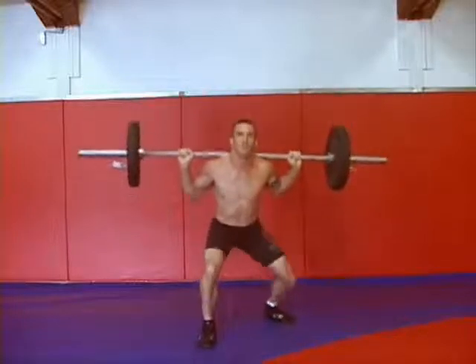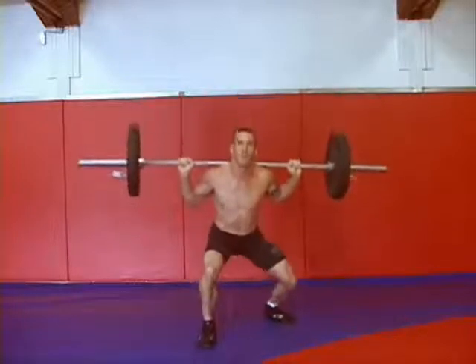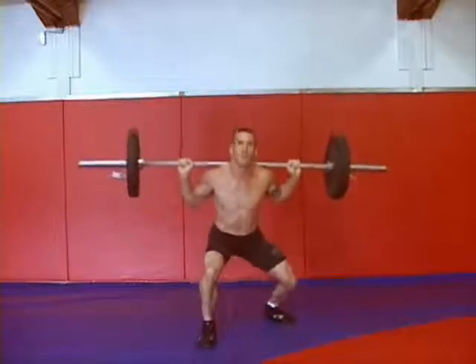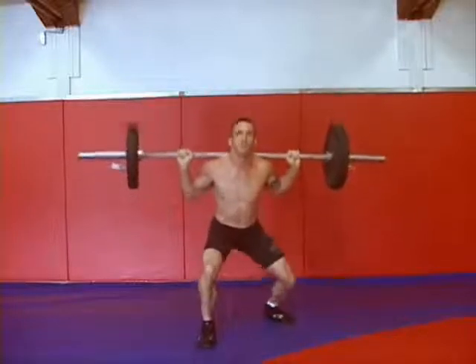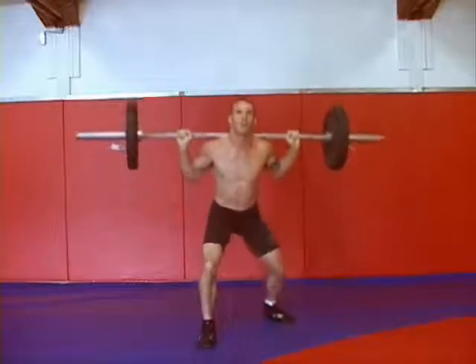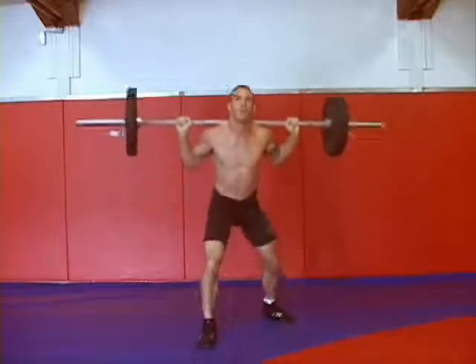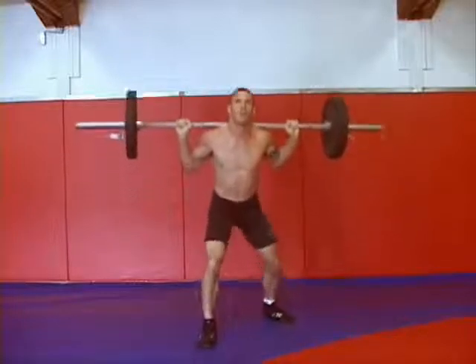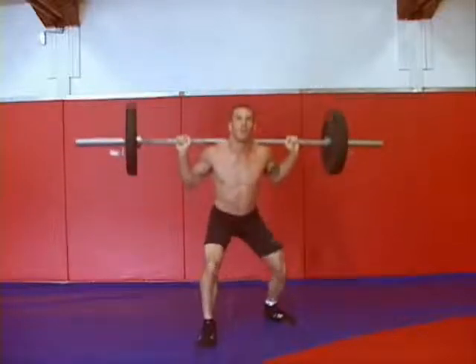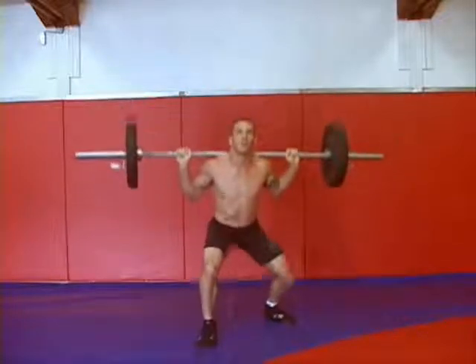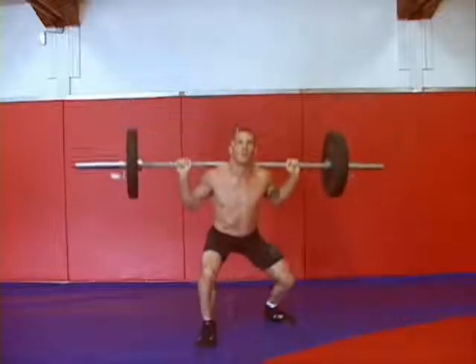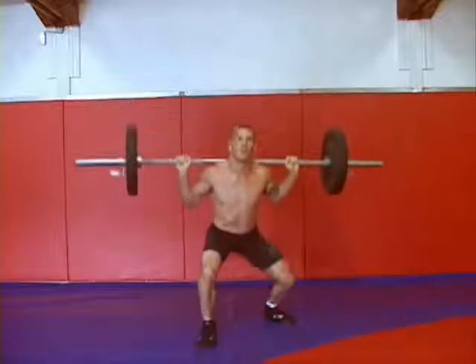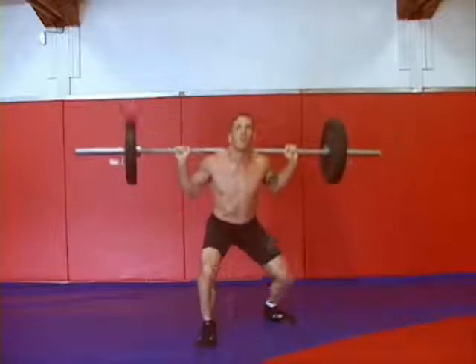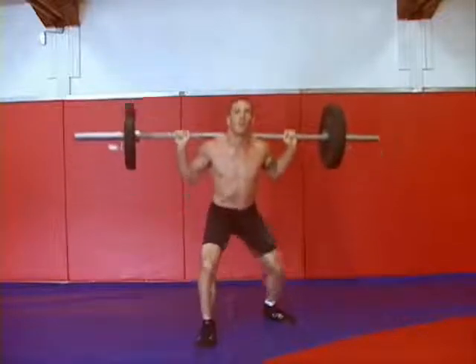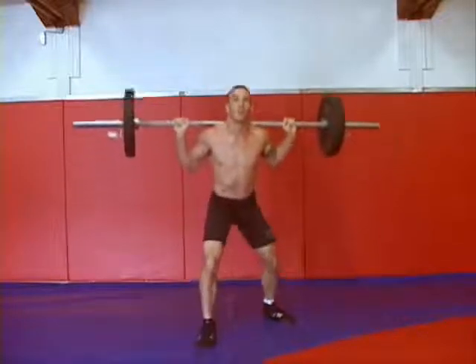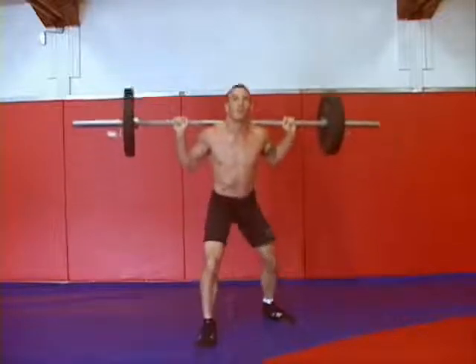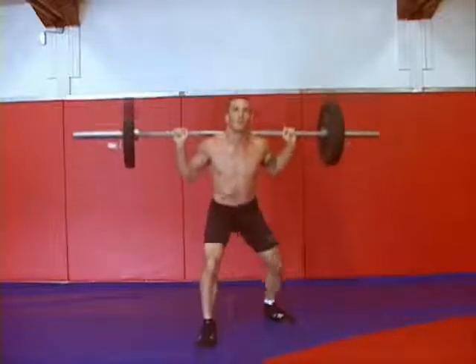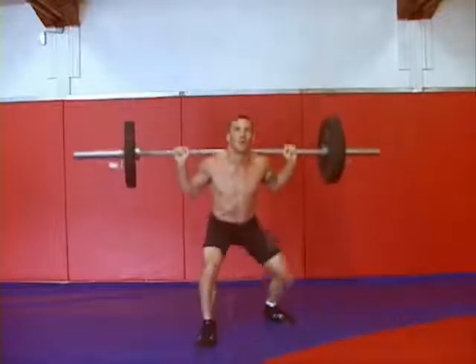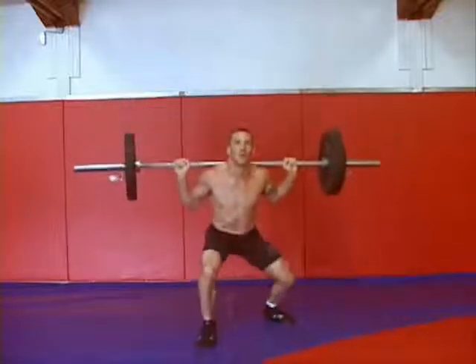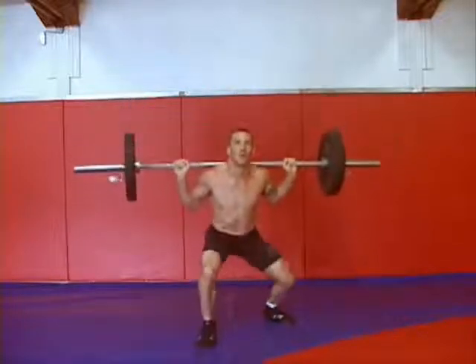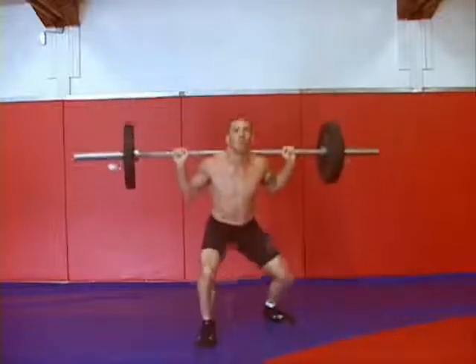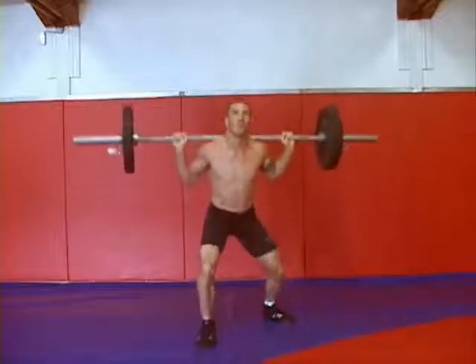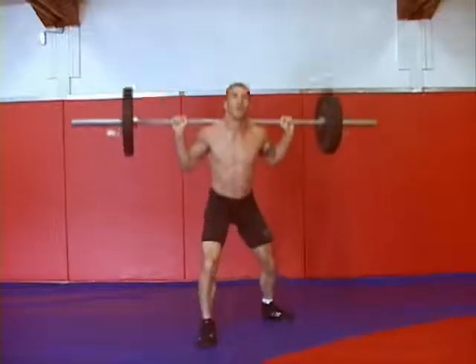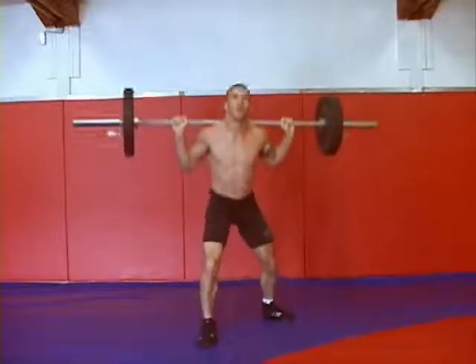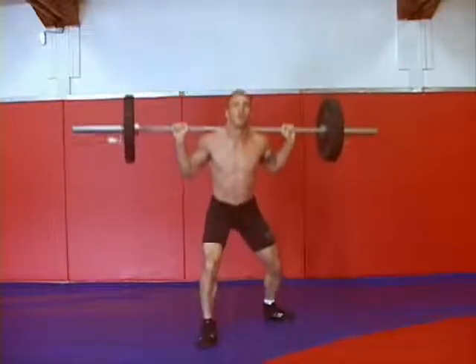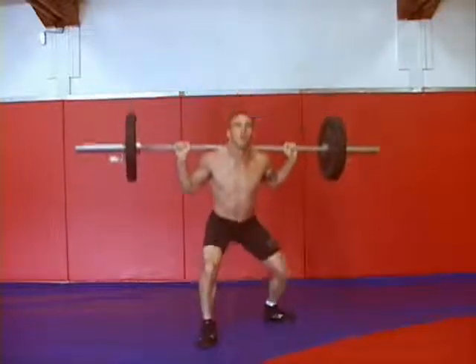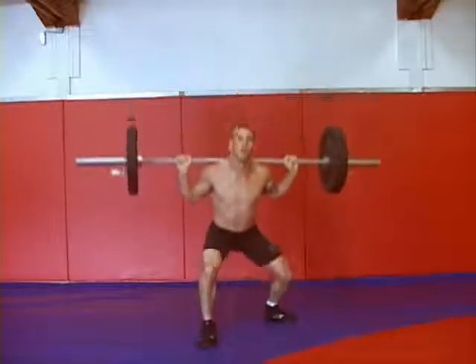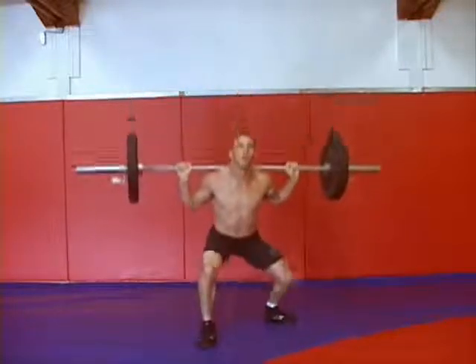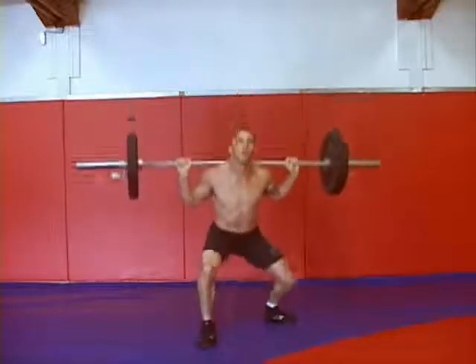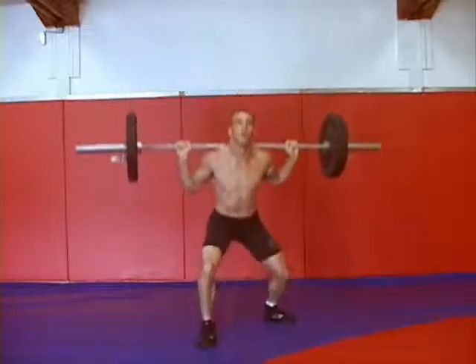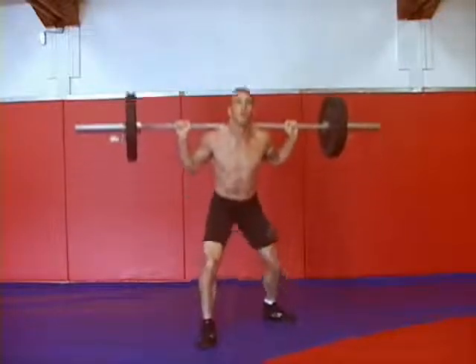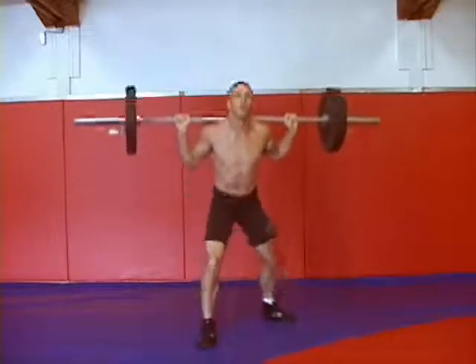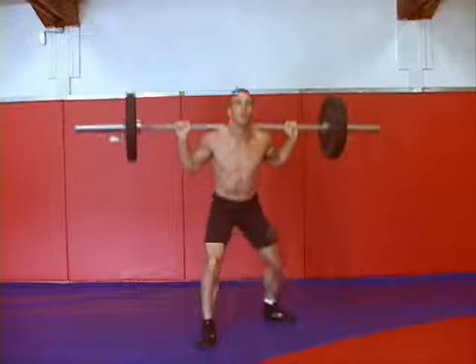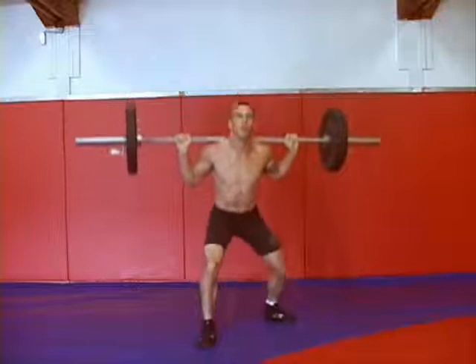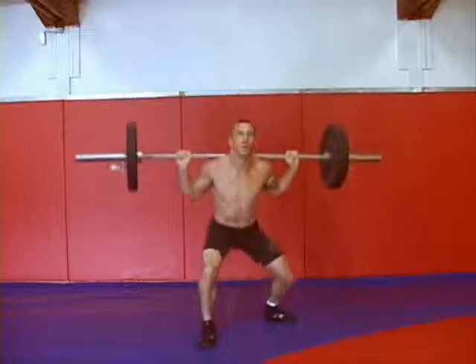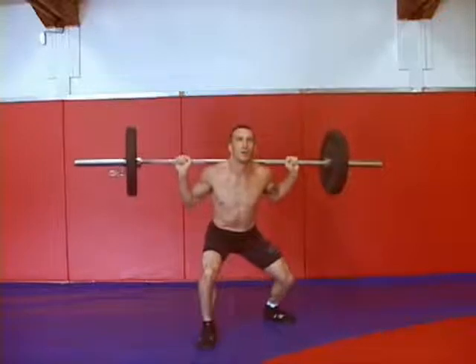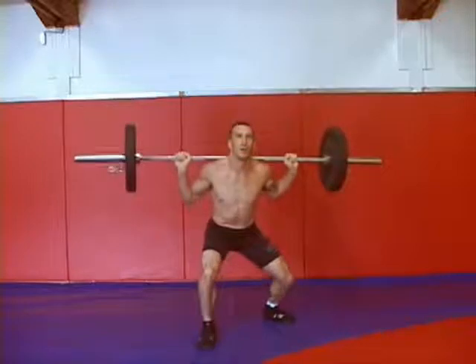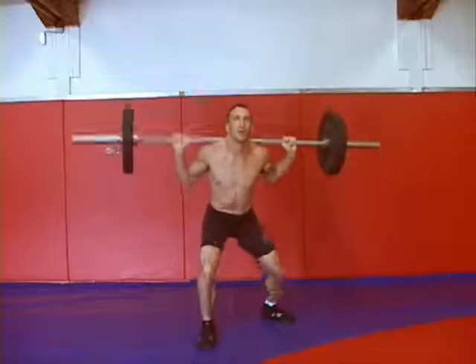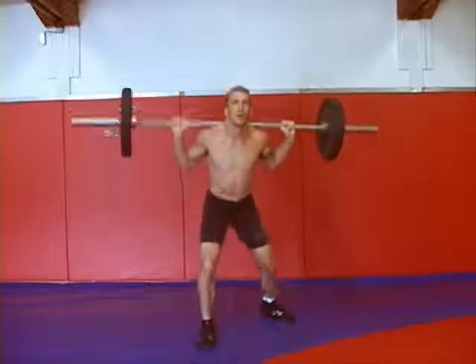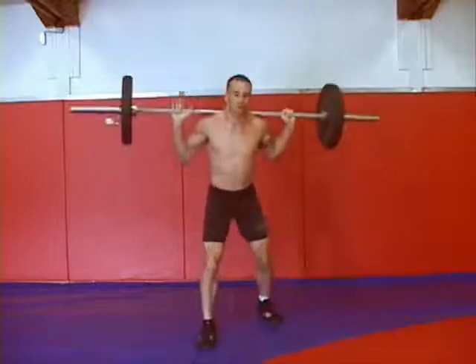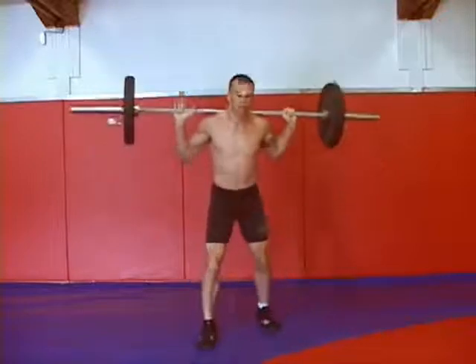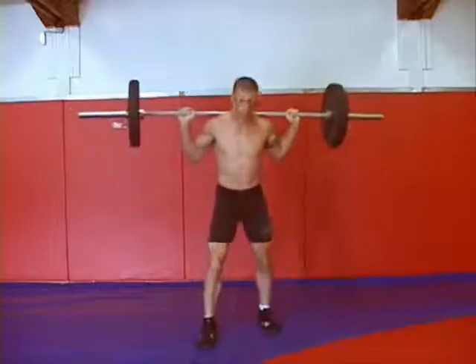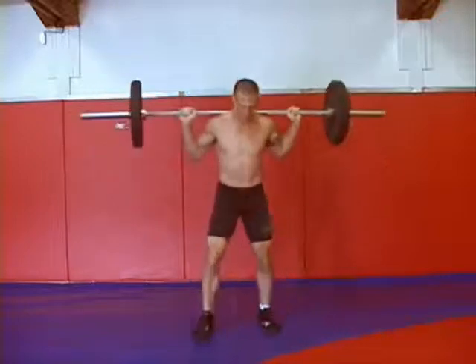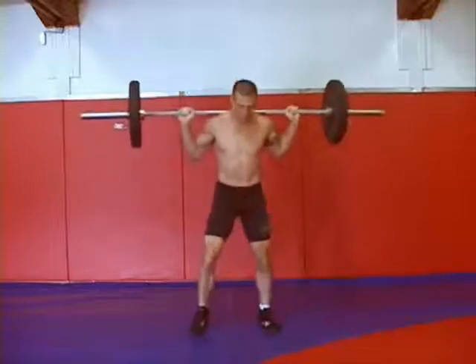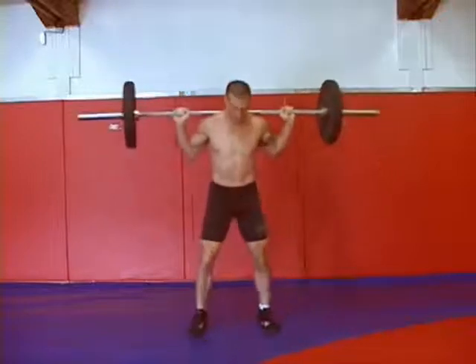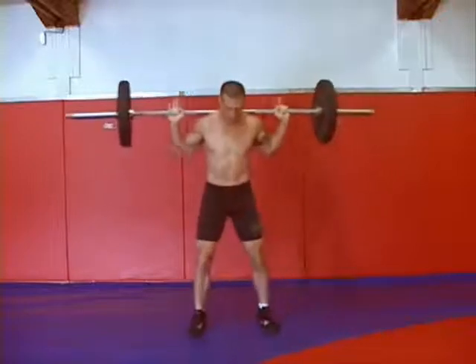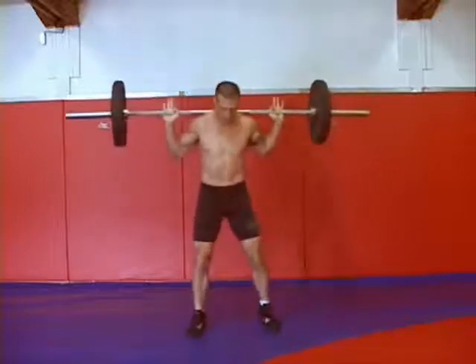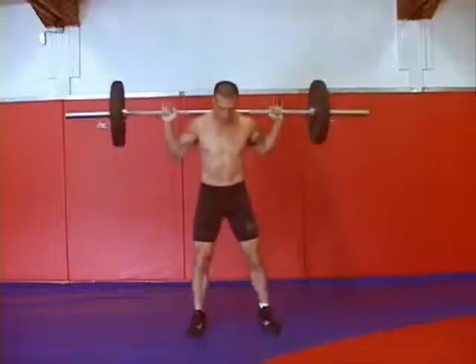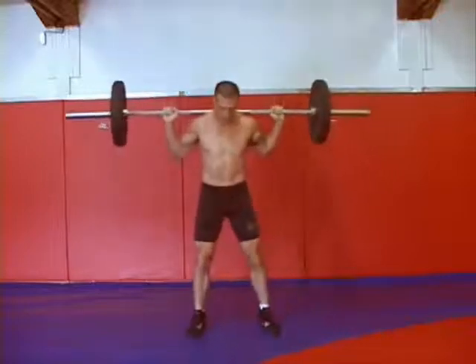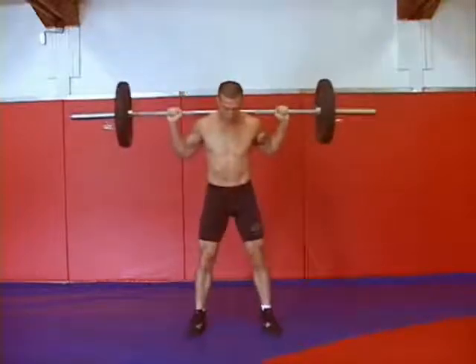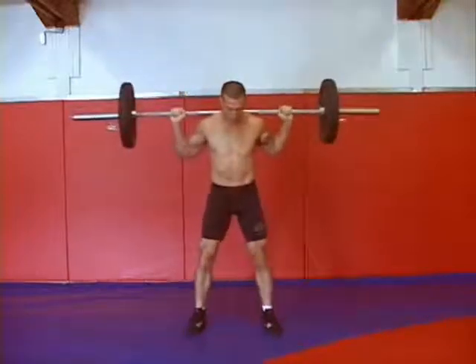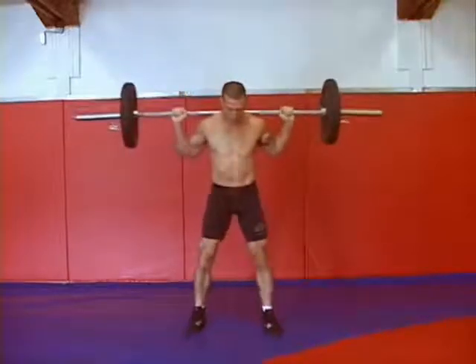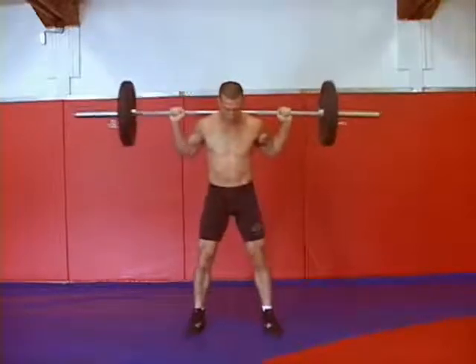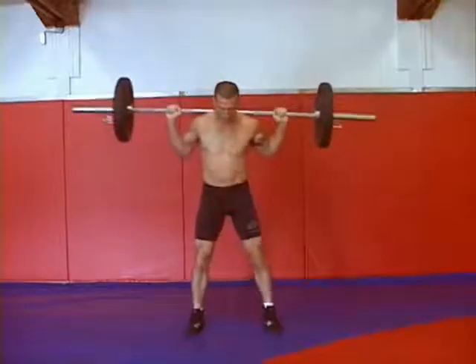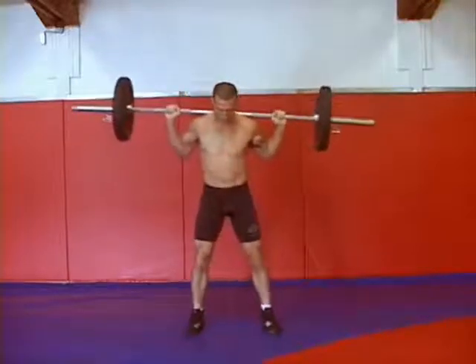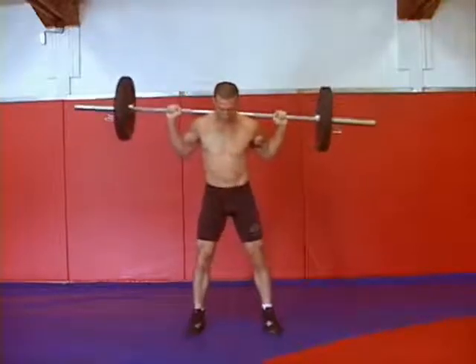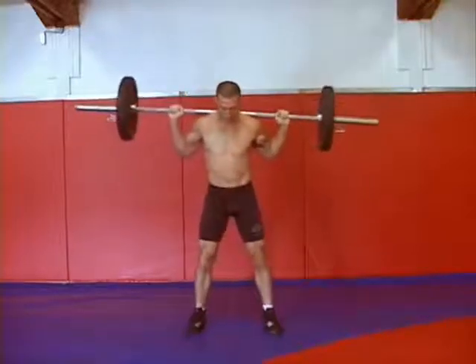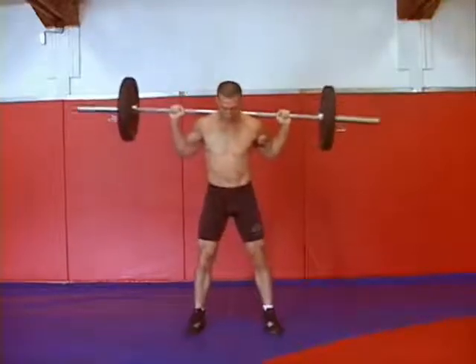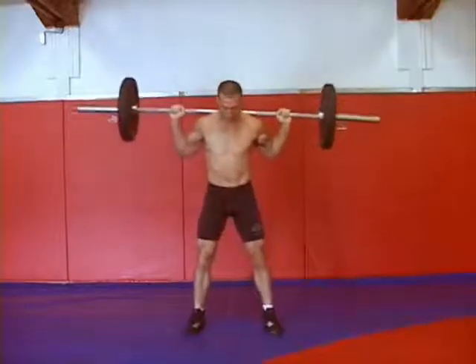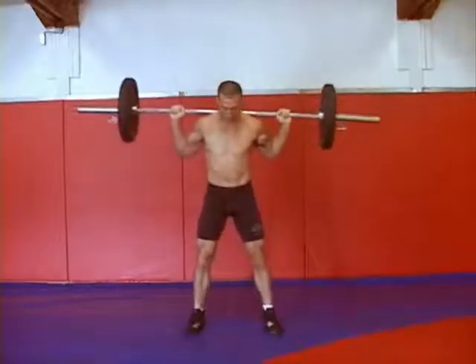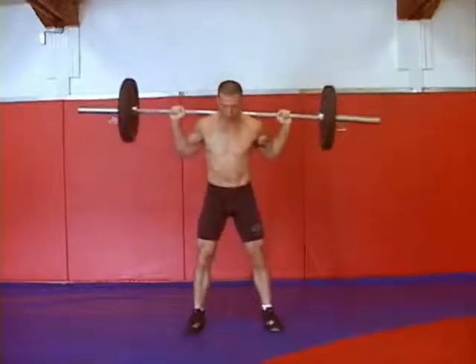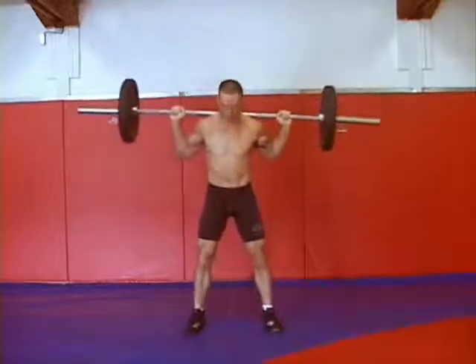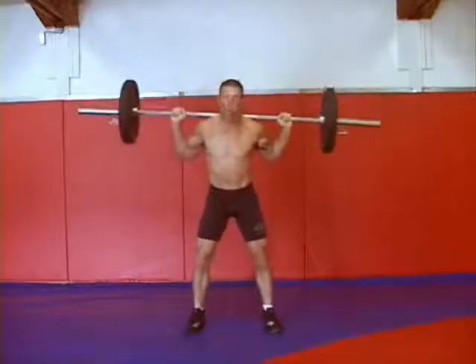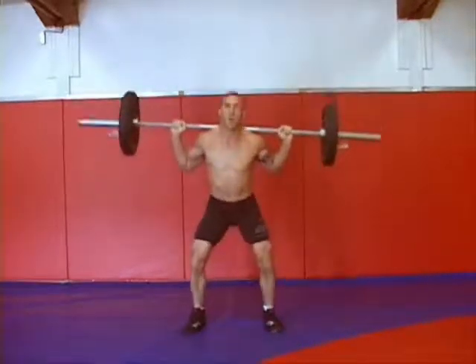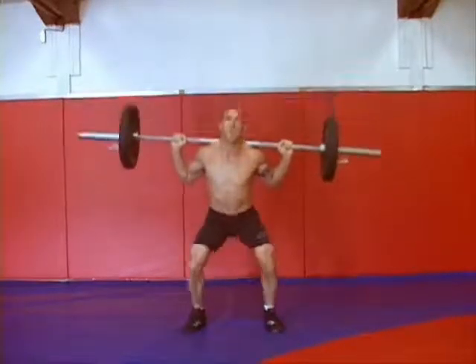I can't emphasize enough that this grappling circuit is not about using heavy weight. It's about using weight you can manage and getting a lot of reps in.